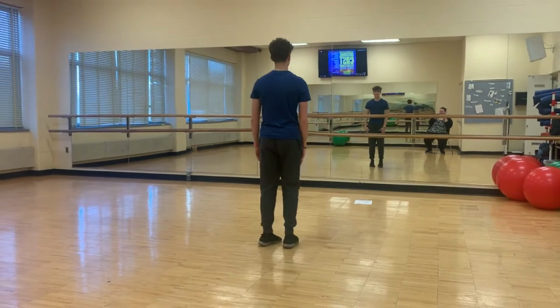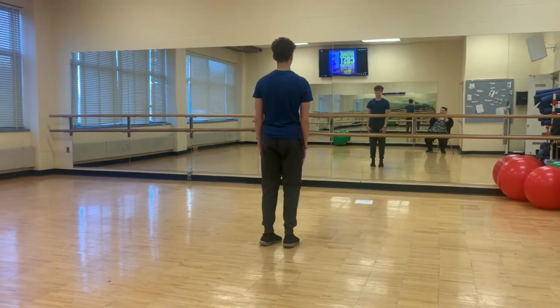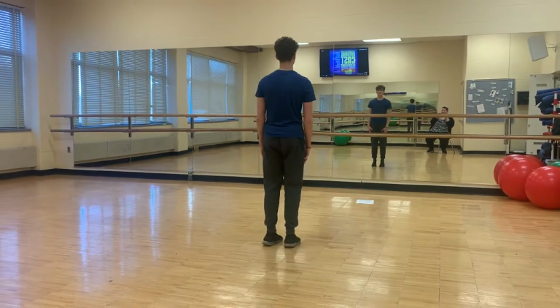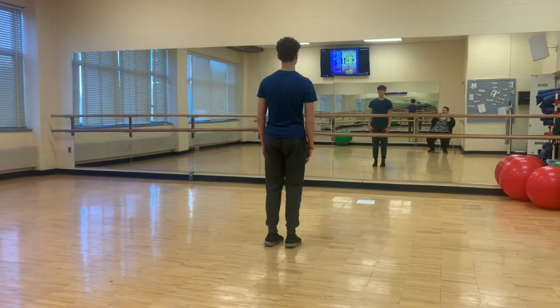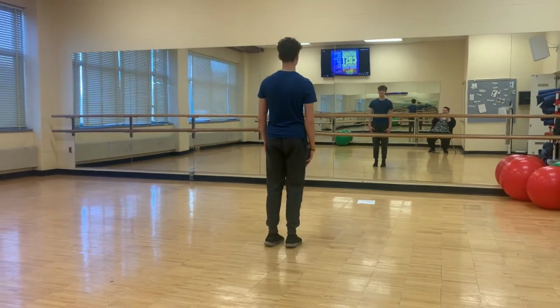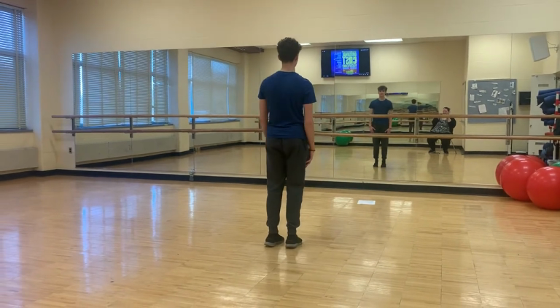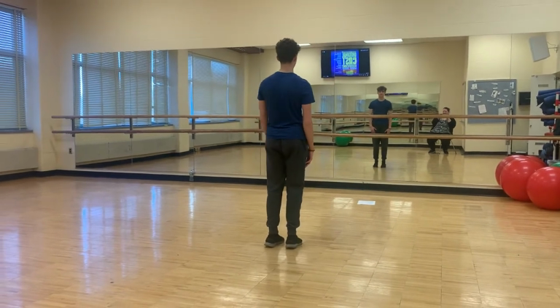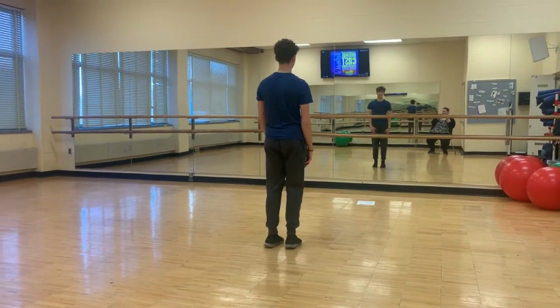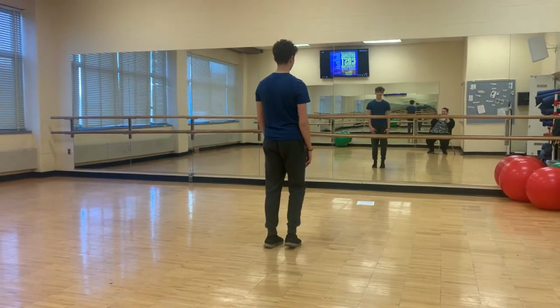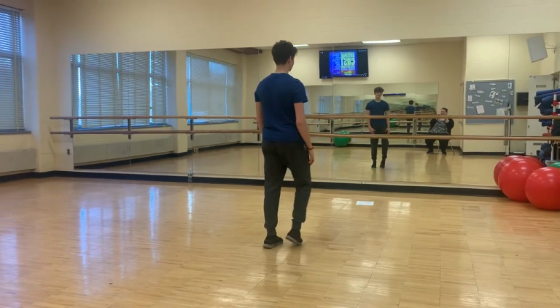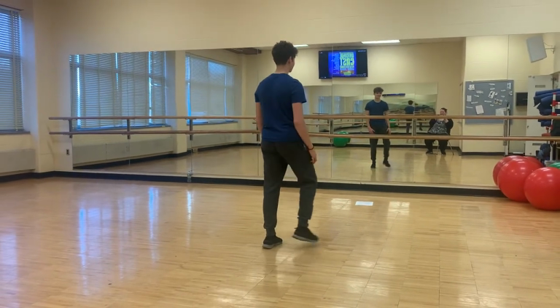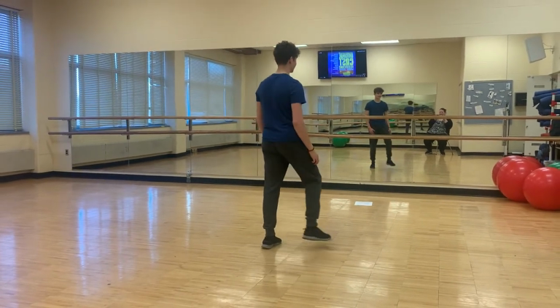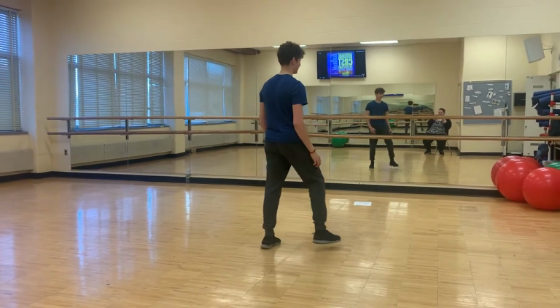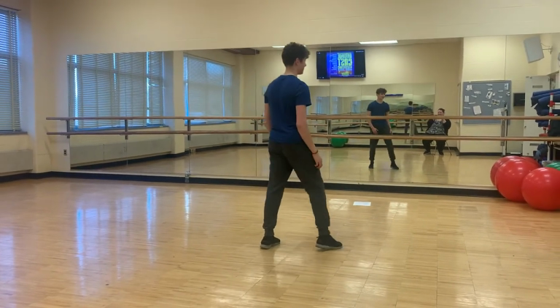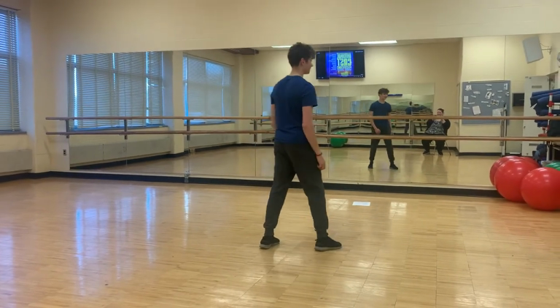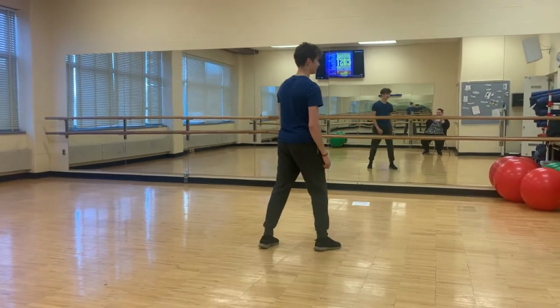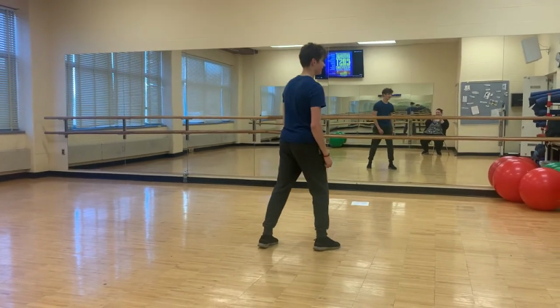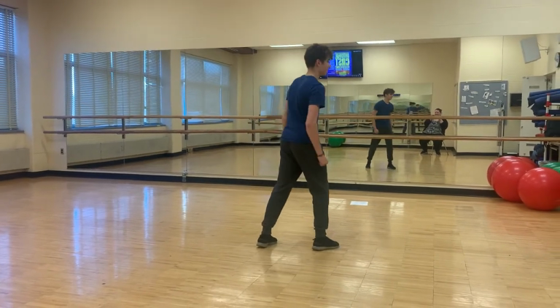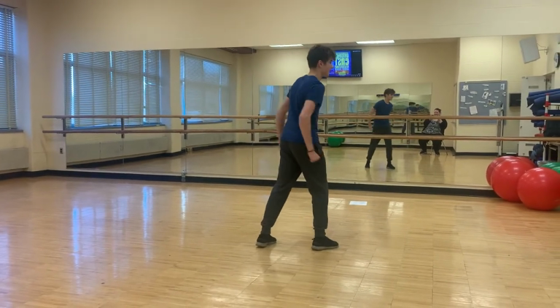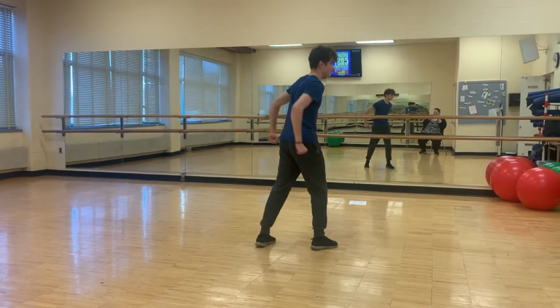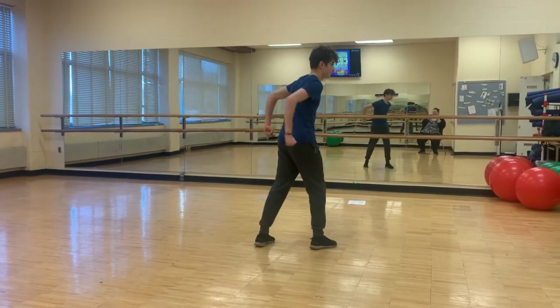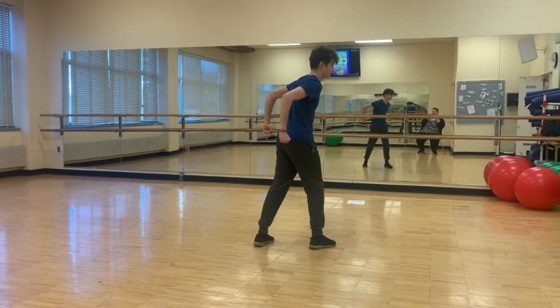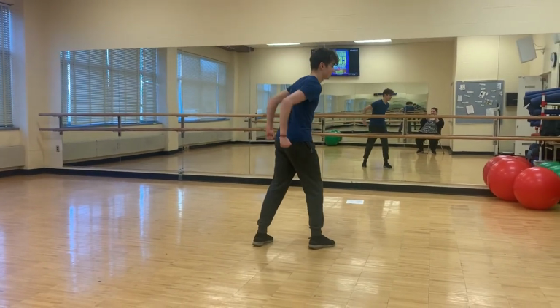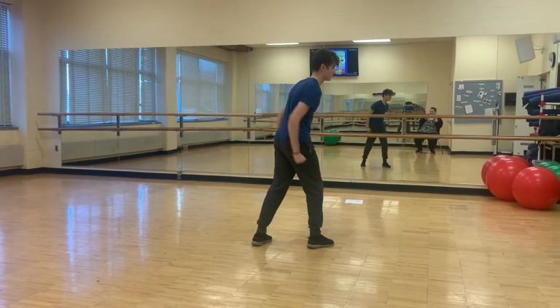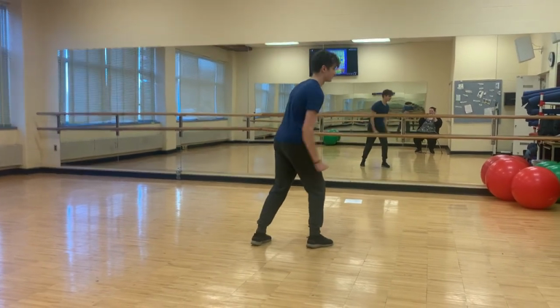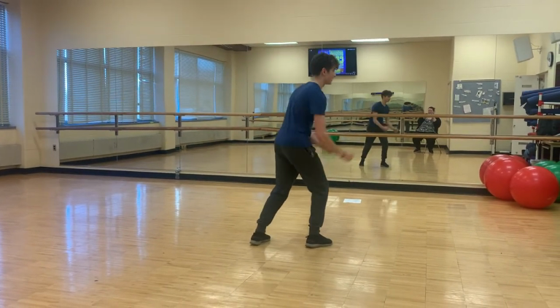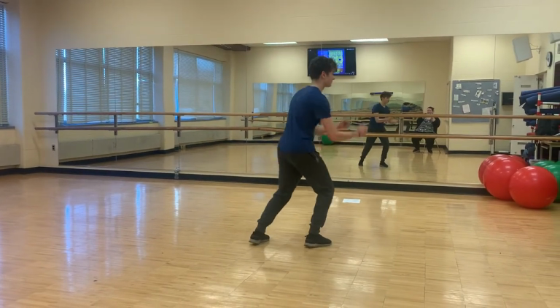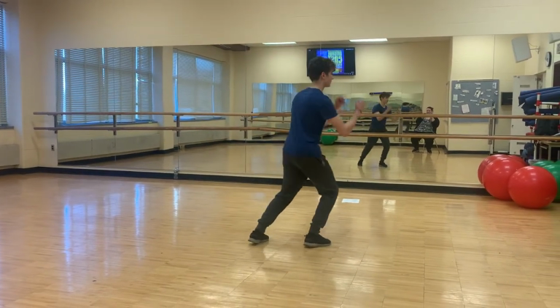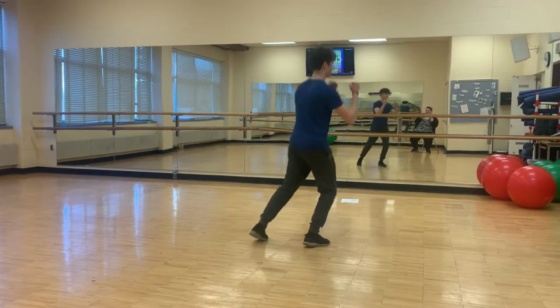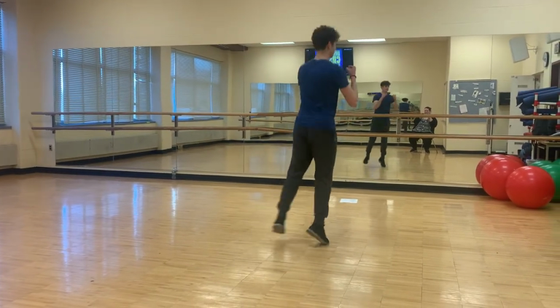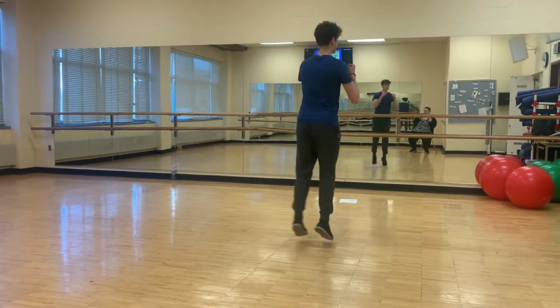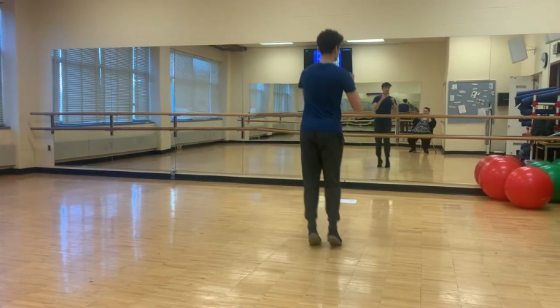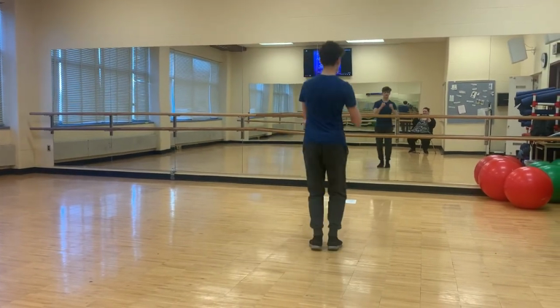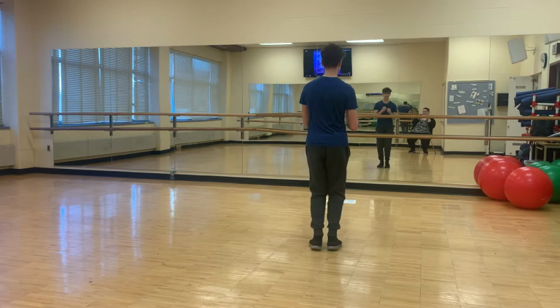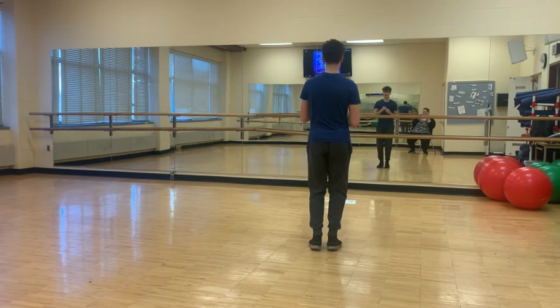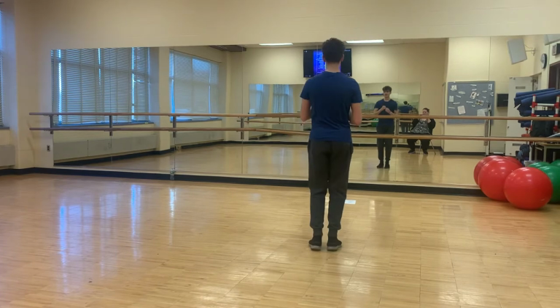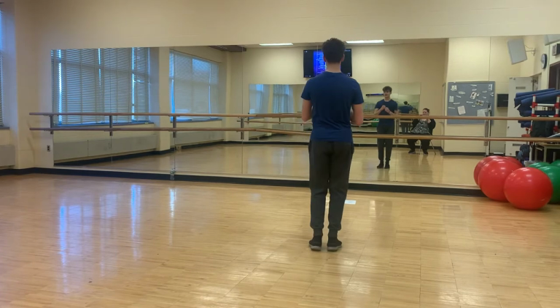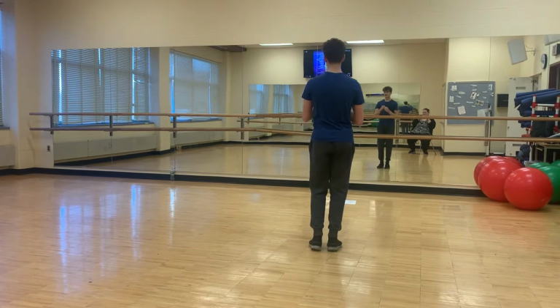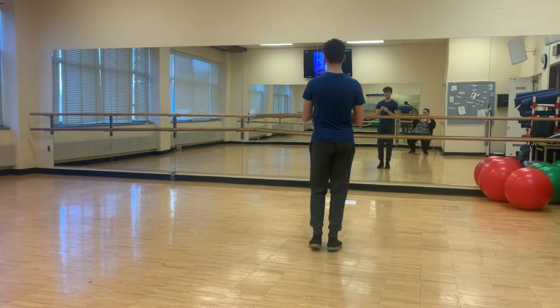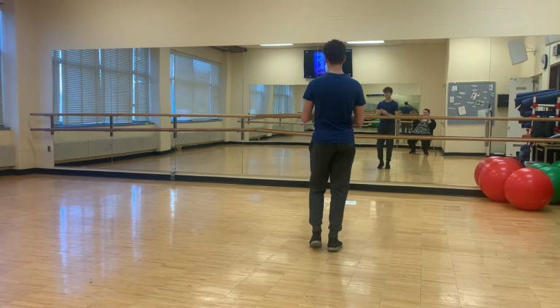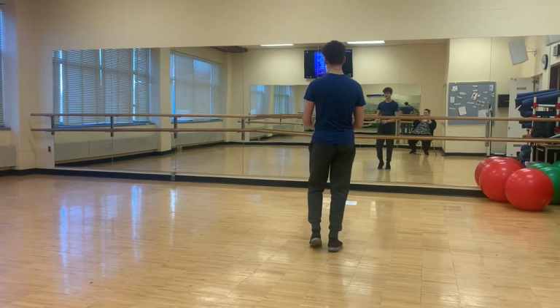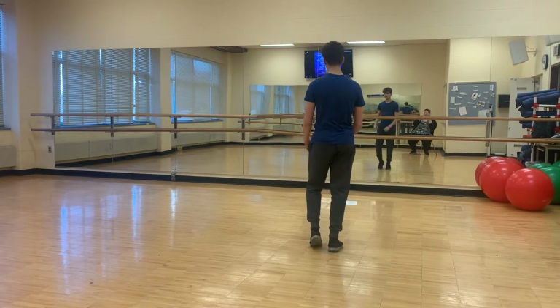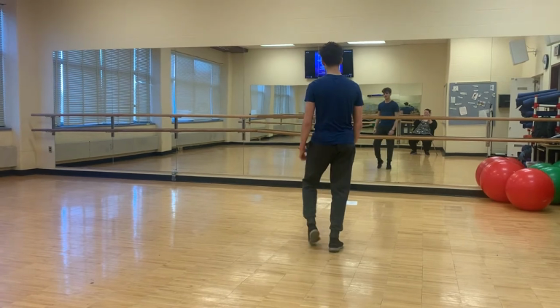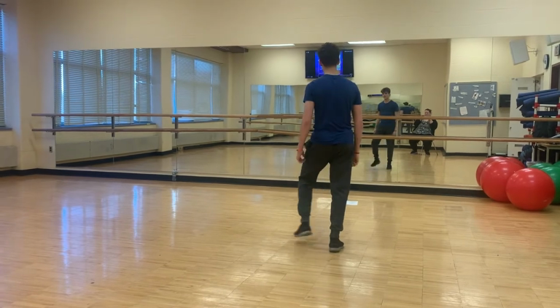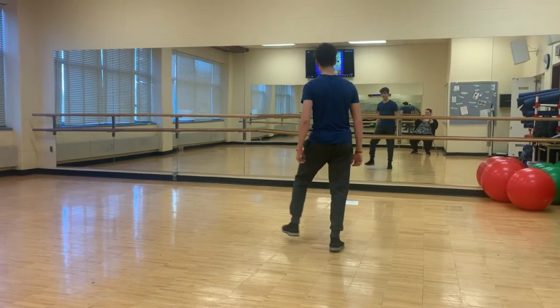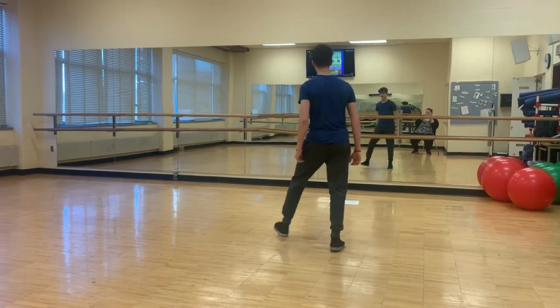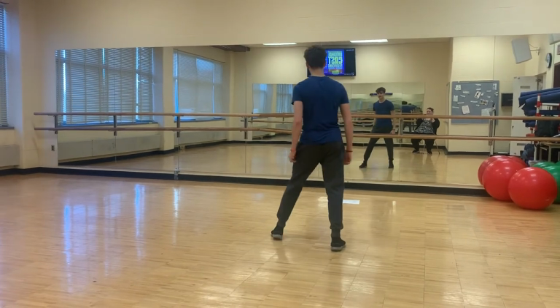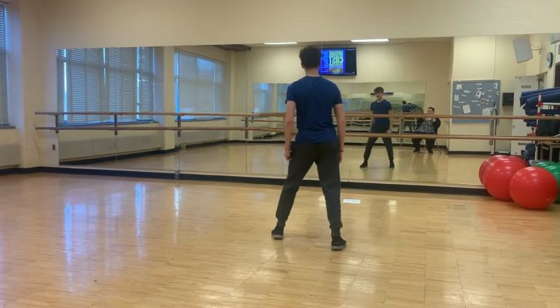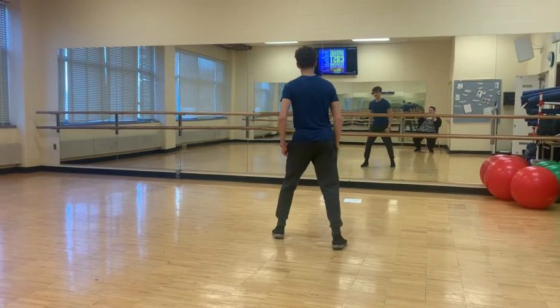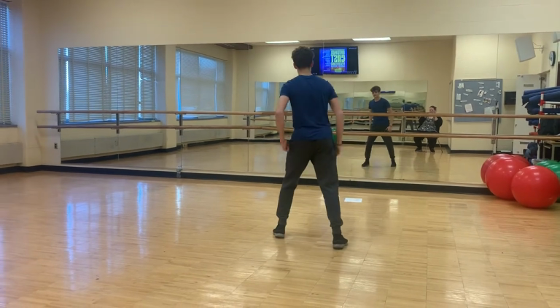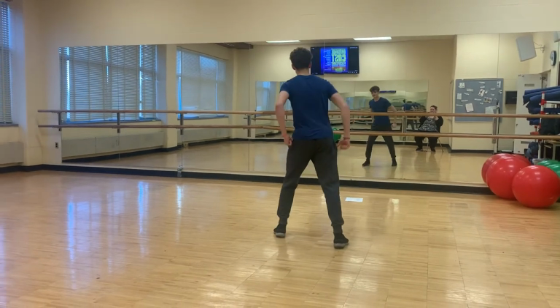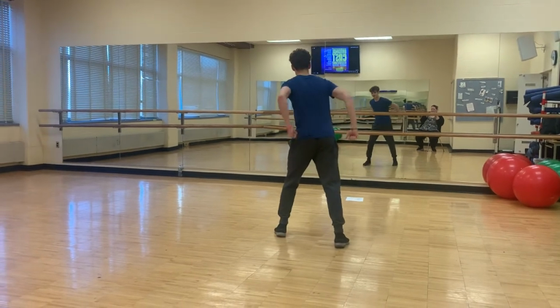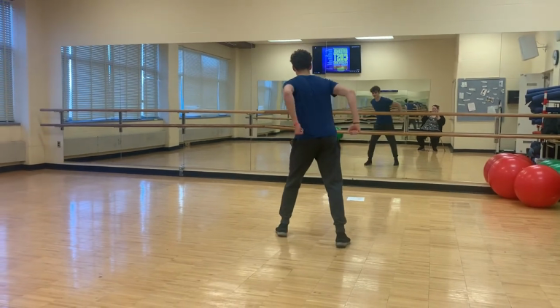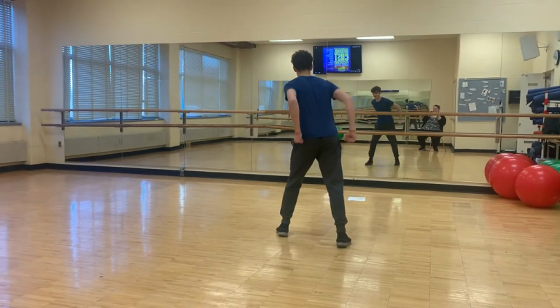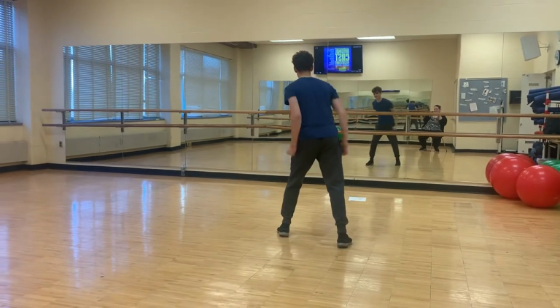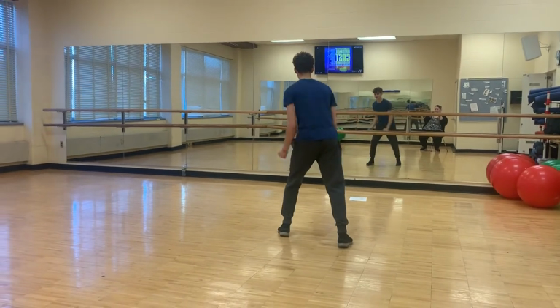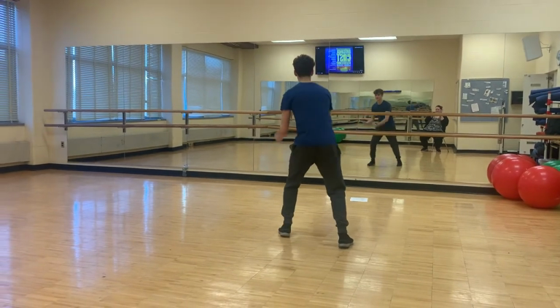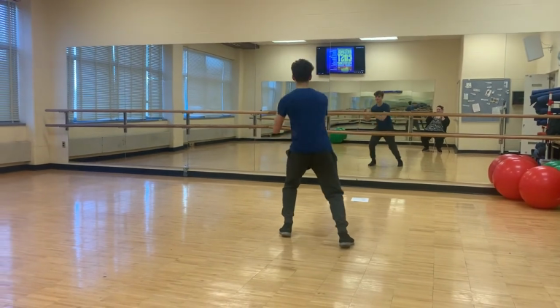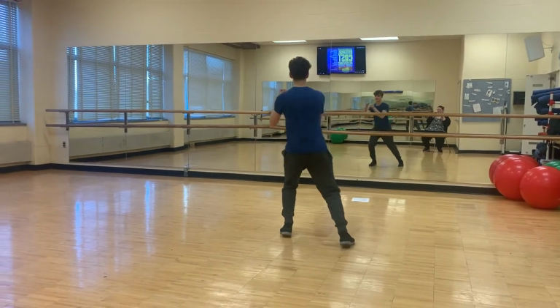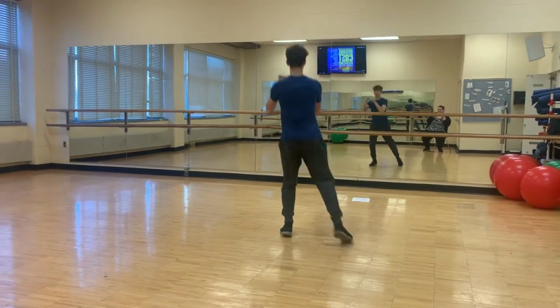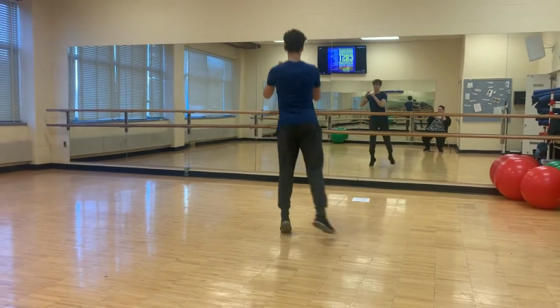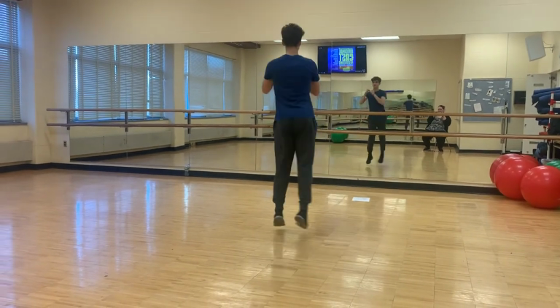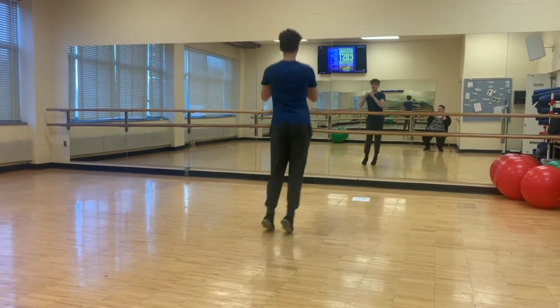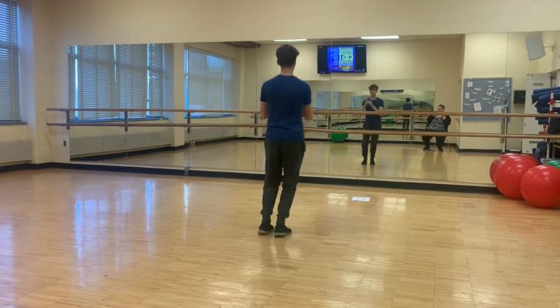Take your right foot, step, bring your arms up, jump. Left foot, bring your arms up, and jump.